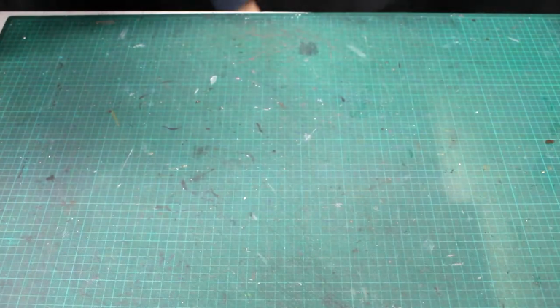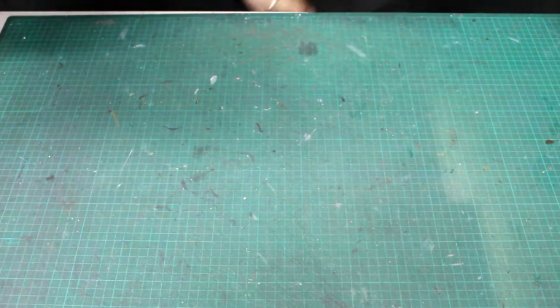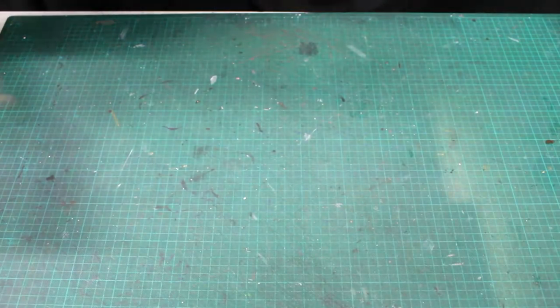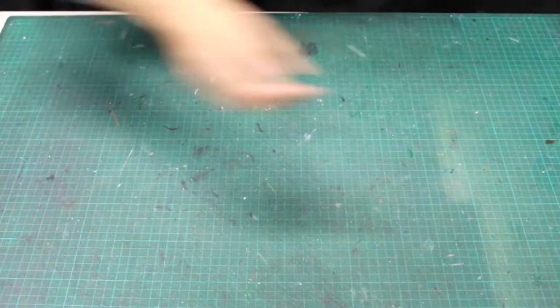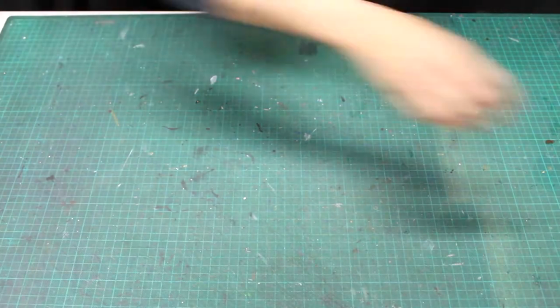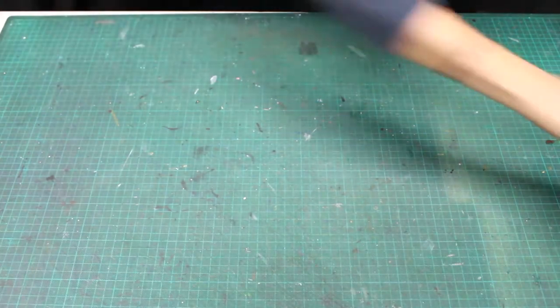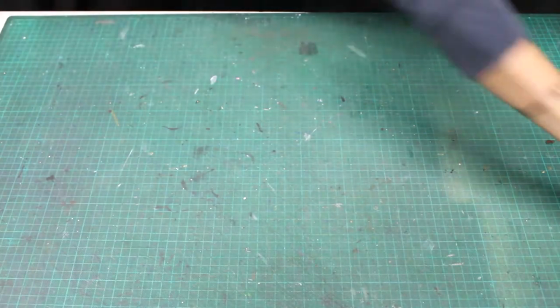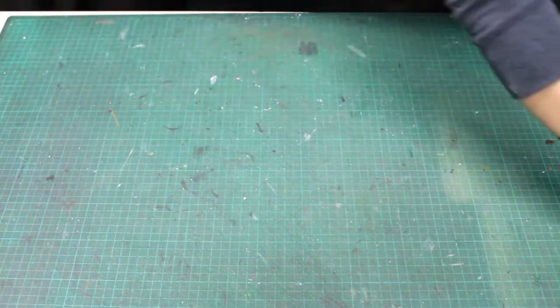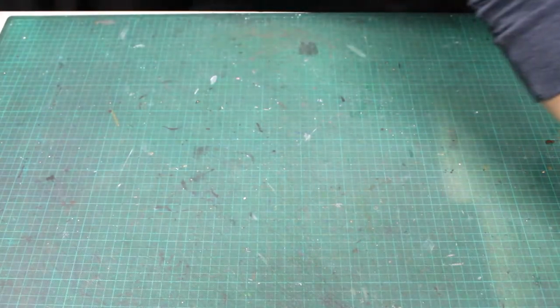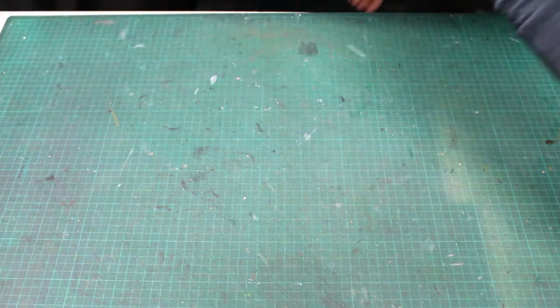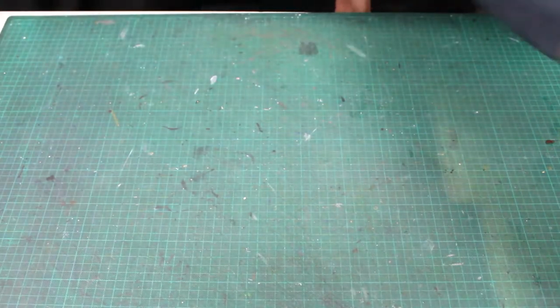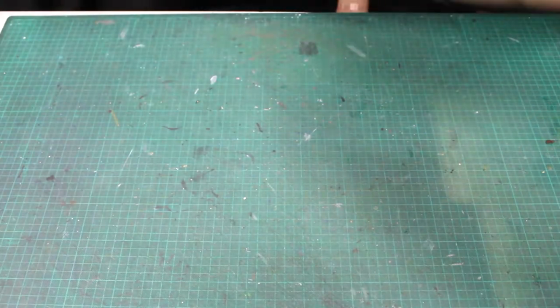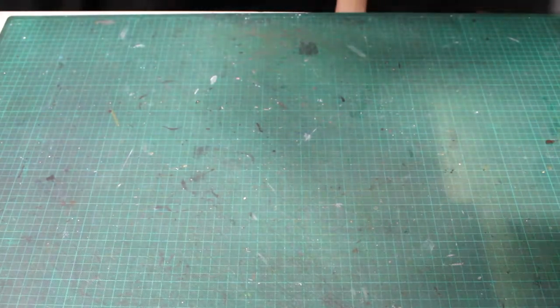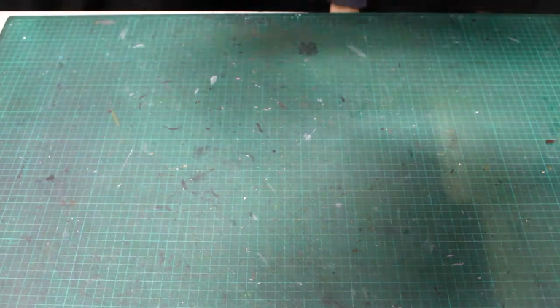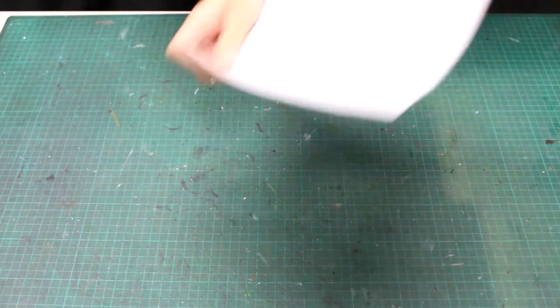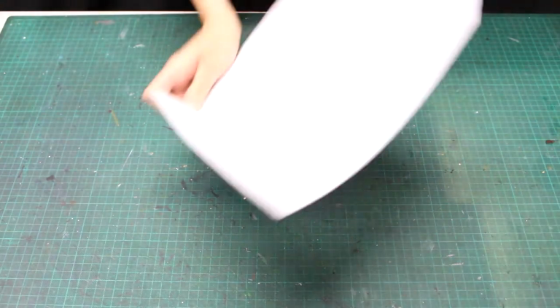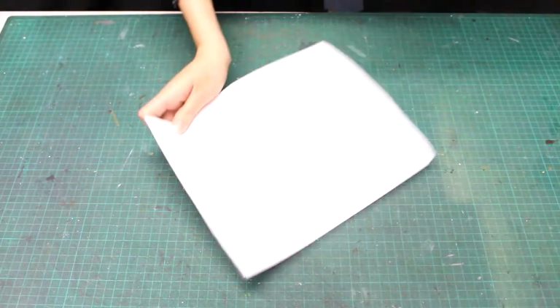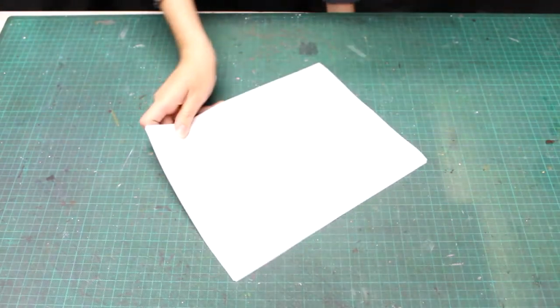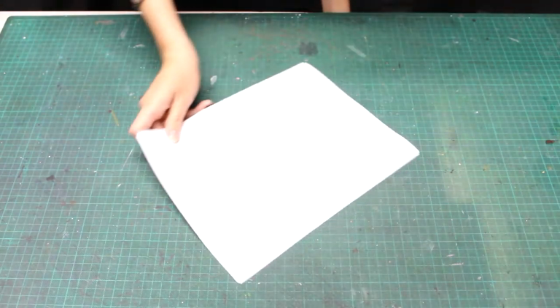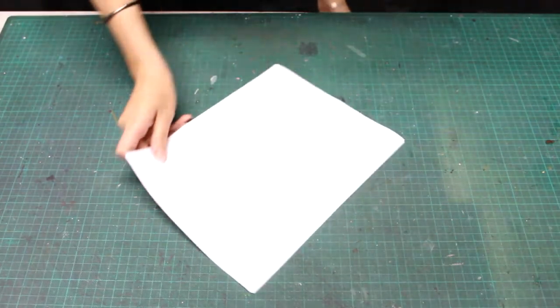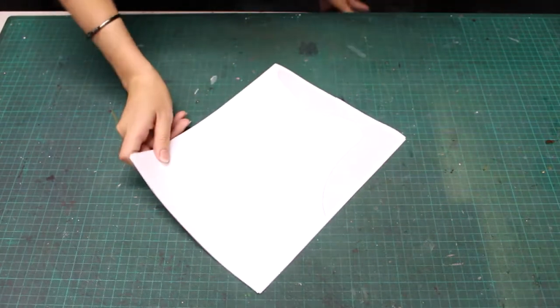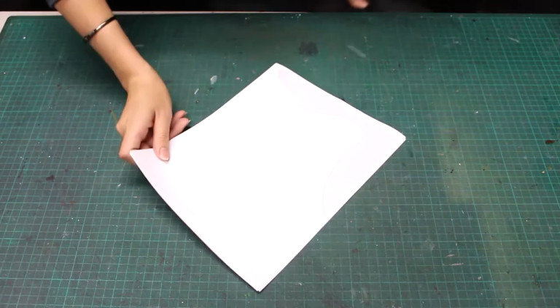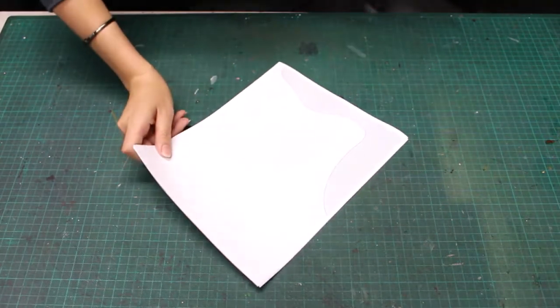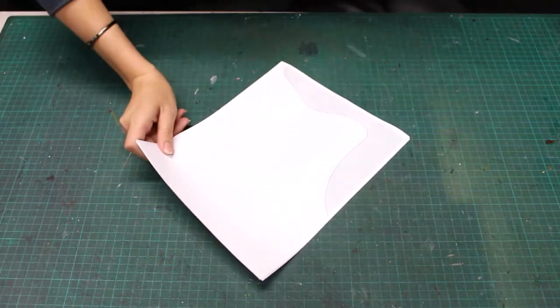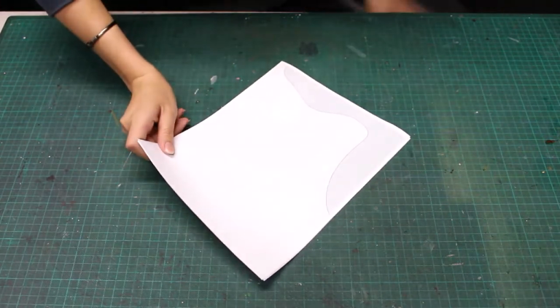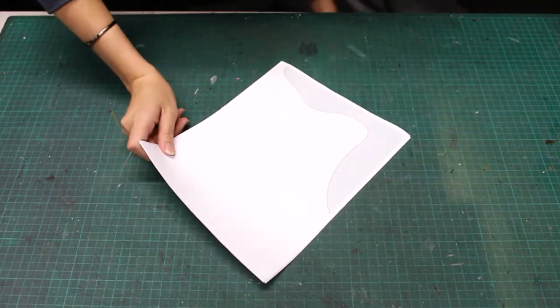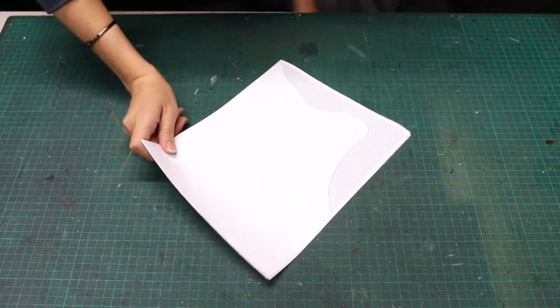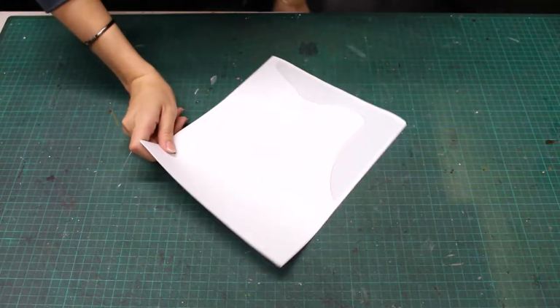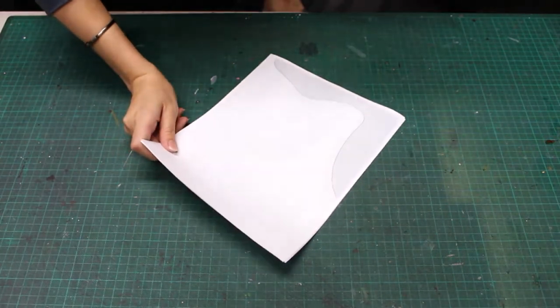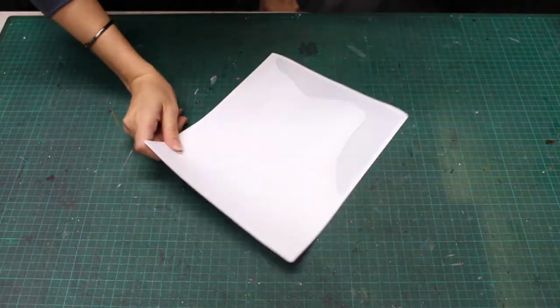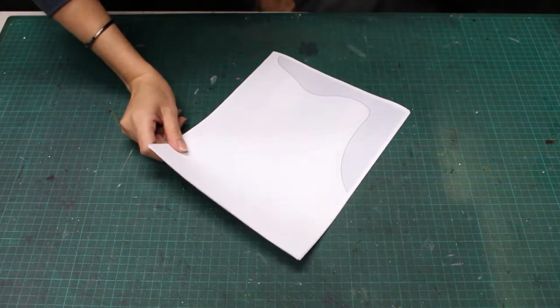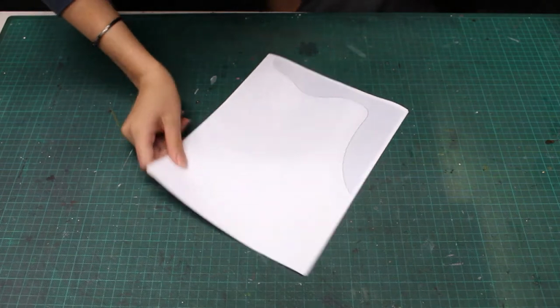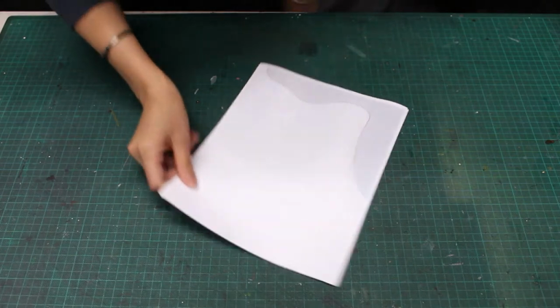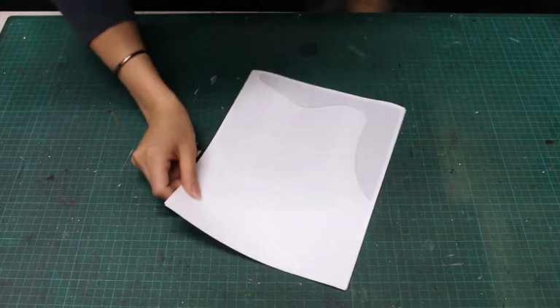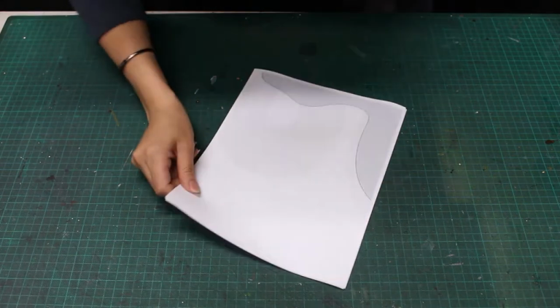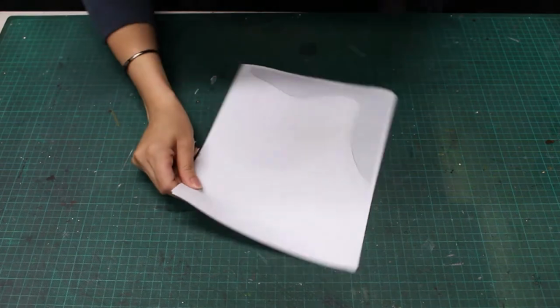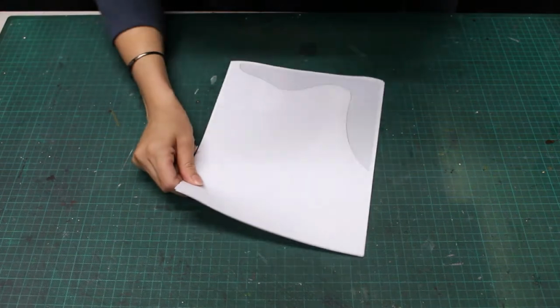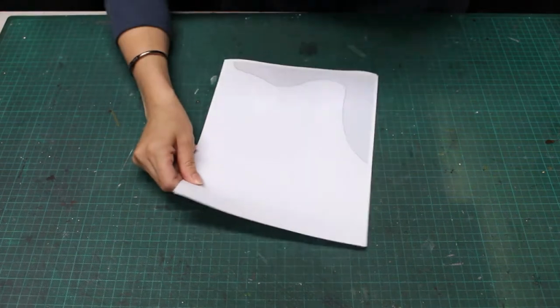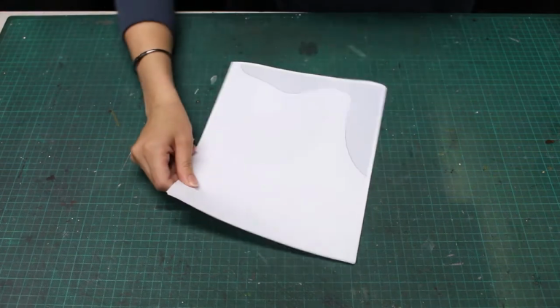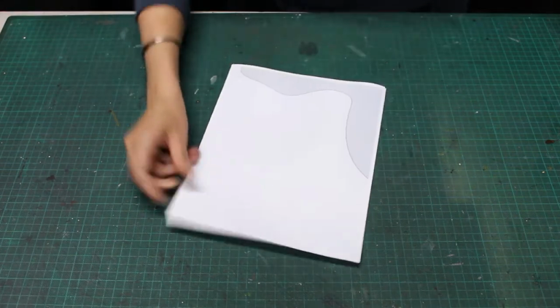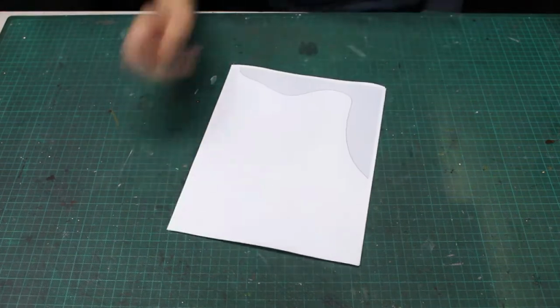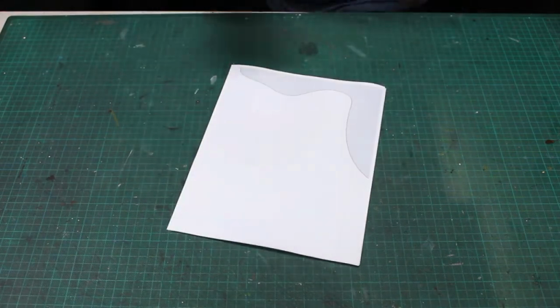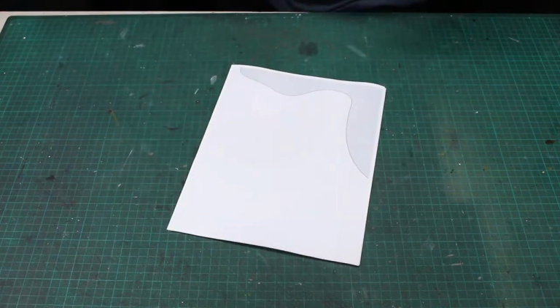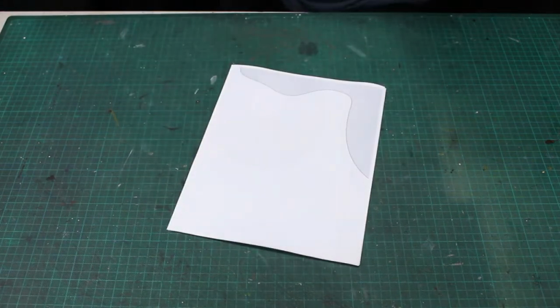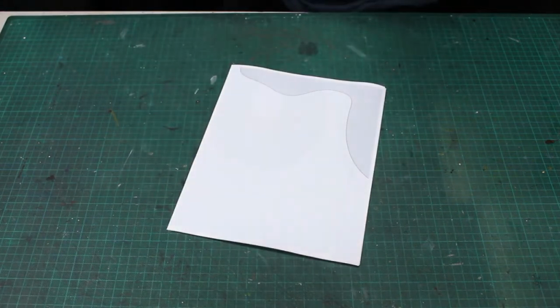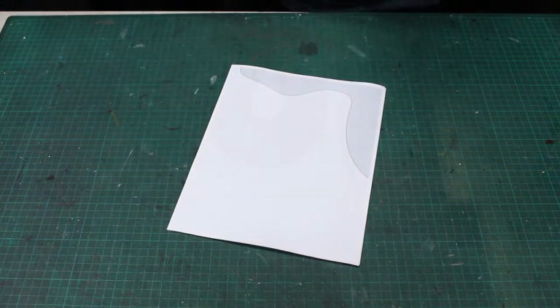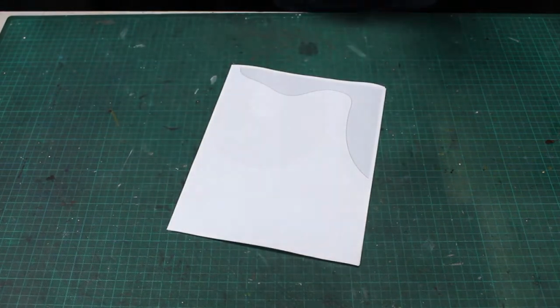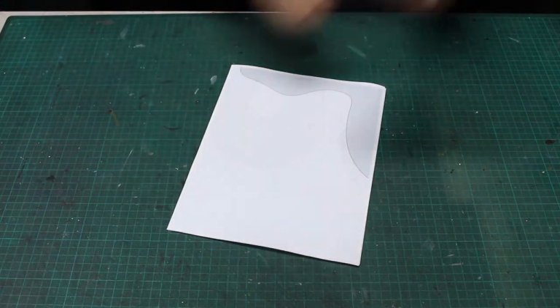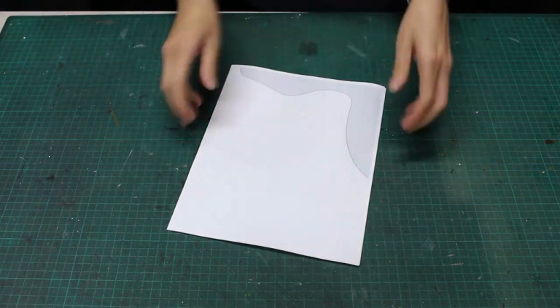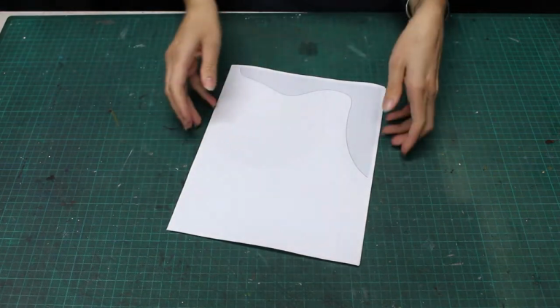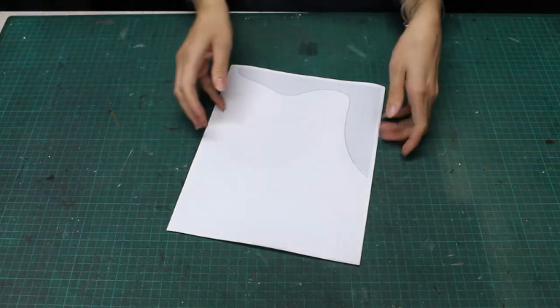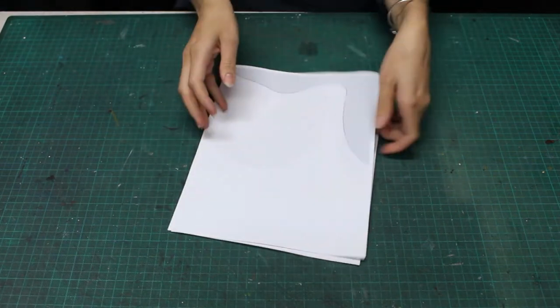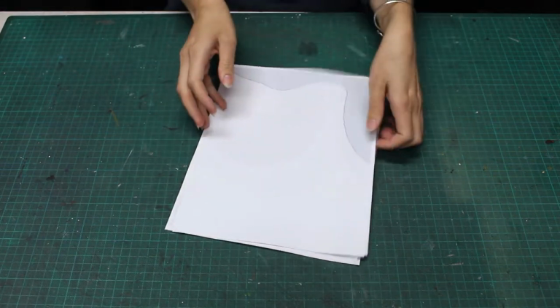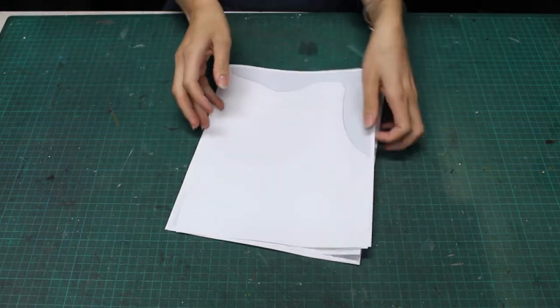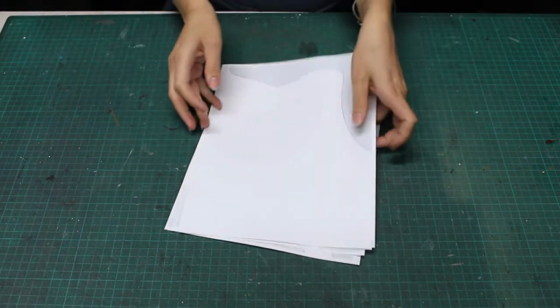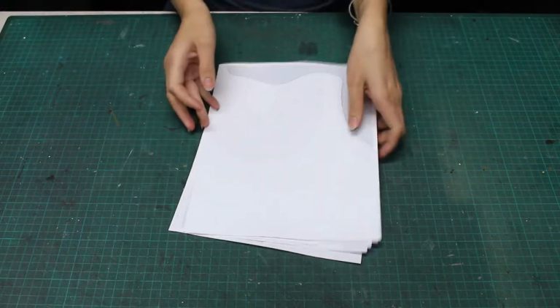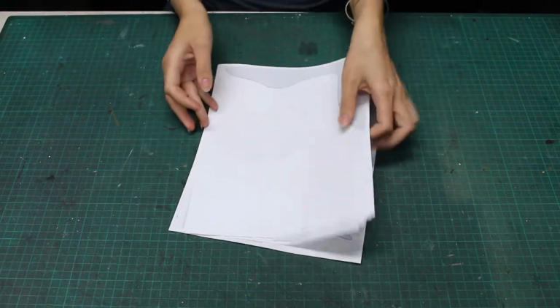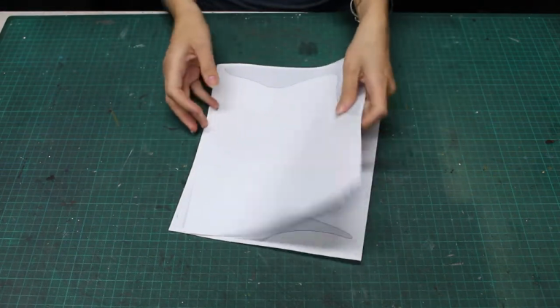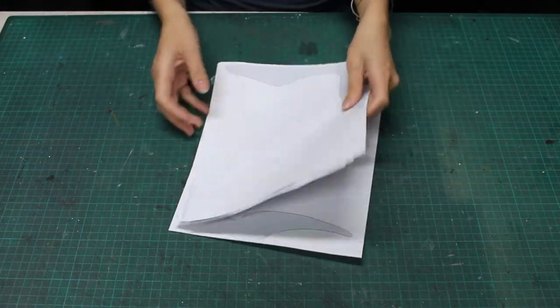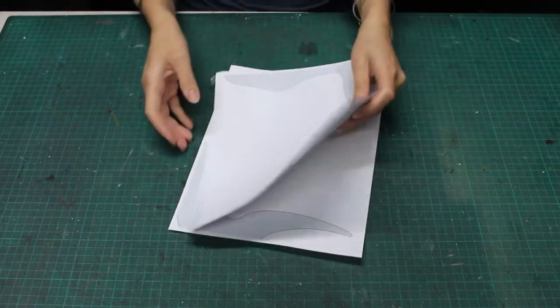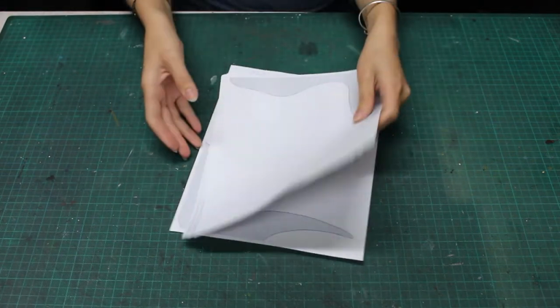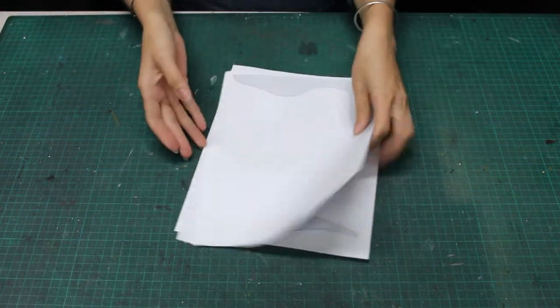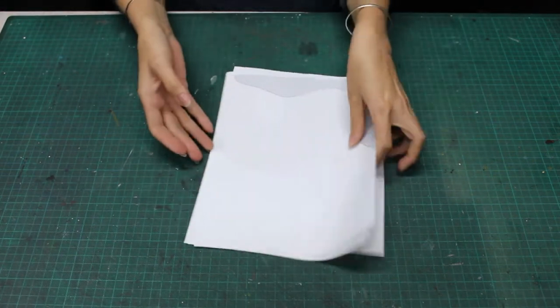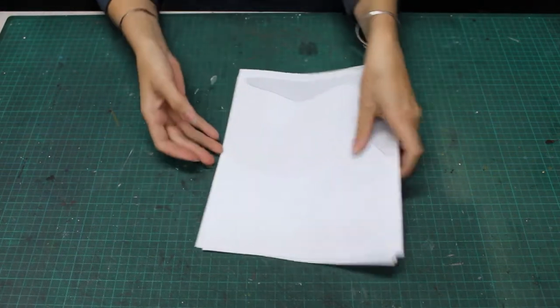To begin, I've already attached two pieces of readyboard together. I use spray adhesive for this, but you can use whatever method you prefer. Next, I'm going to assemble my template.